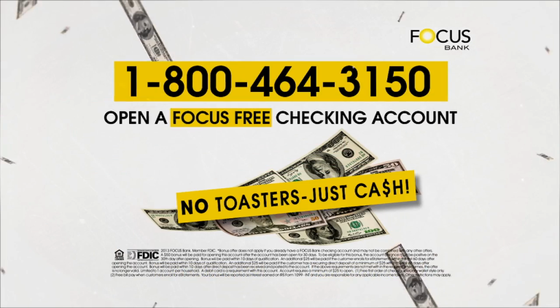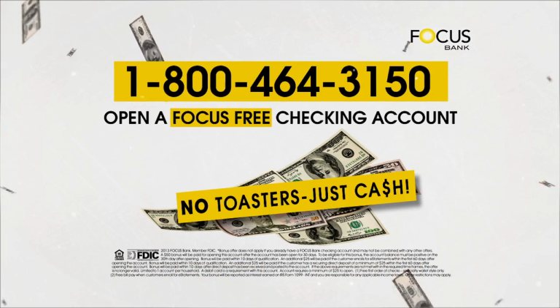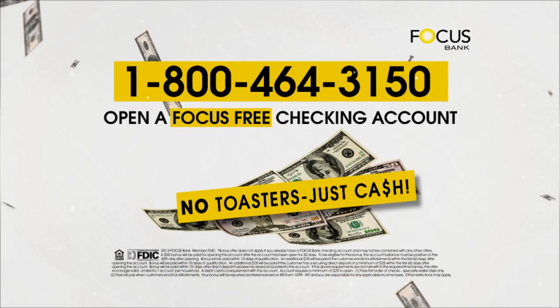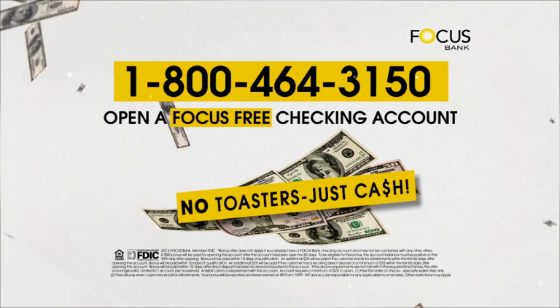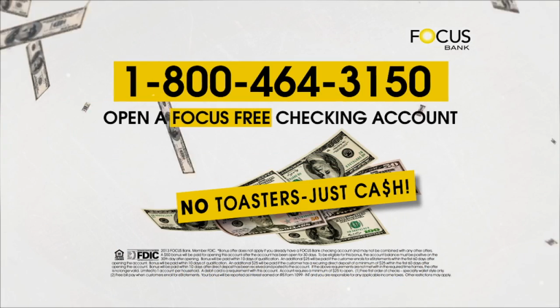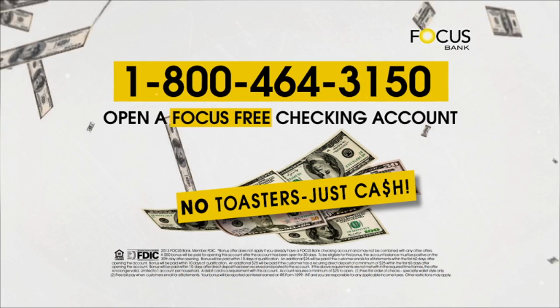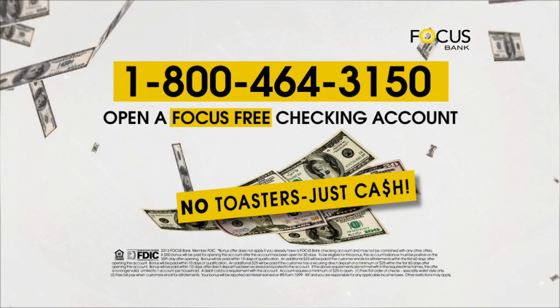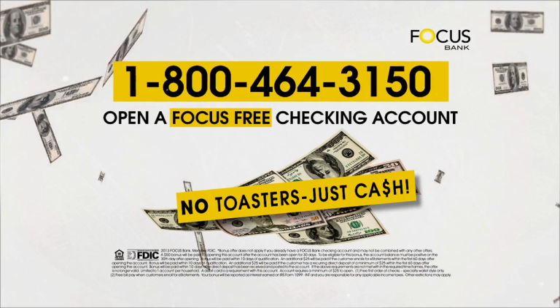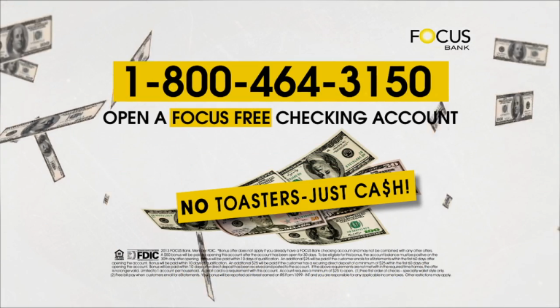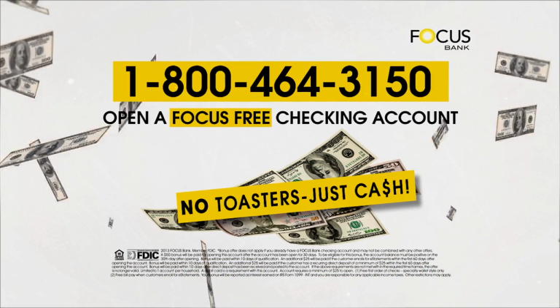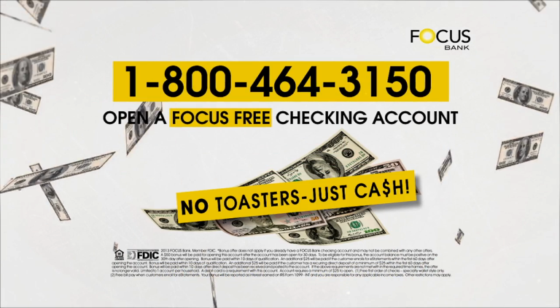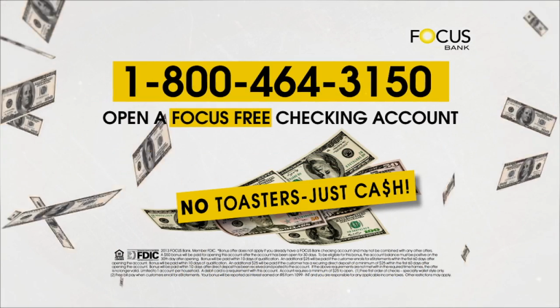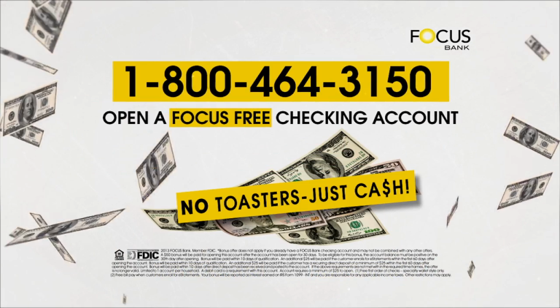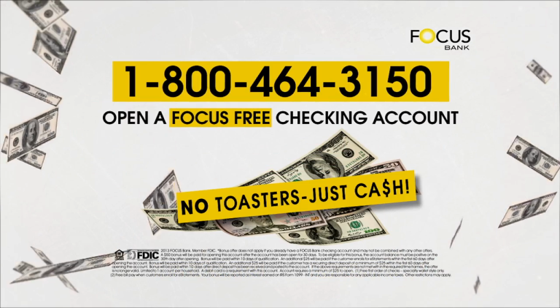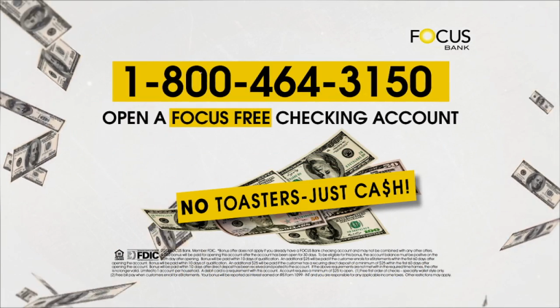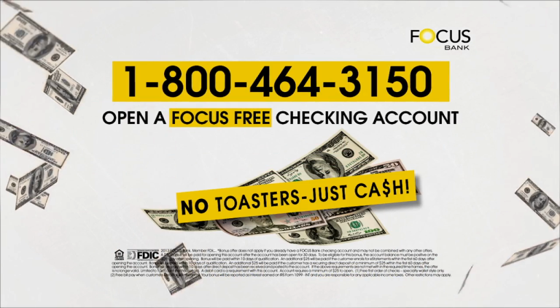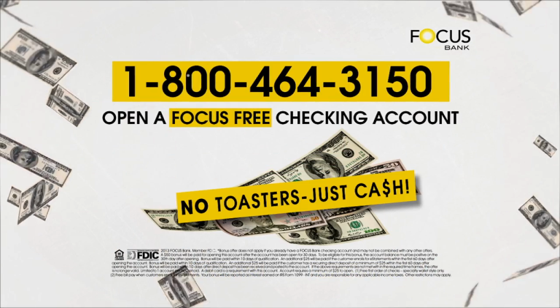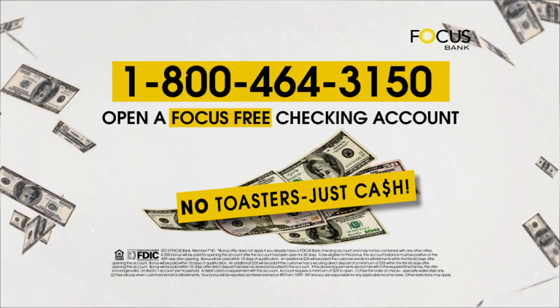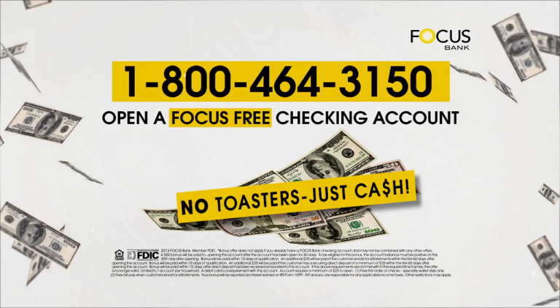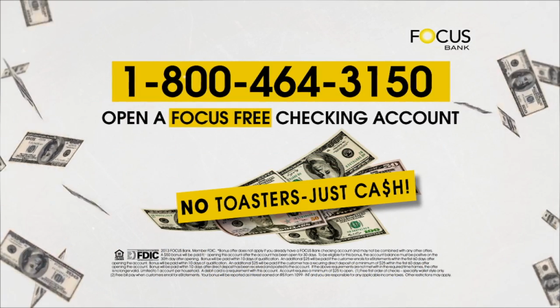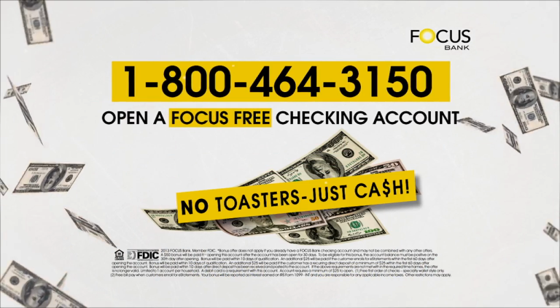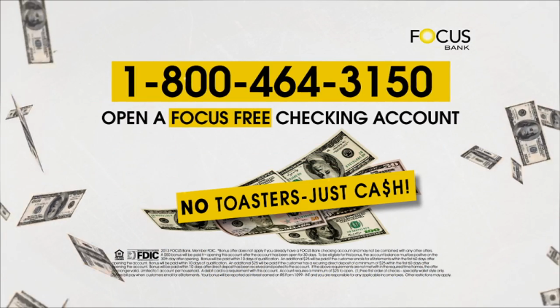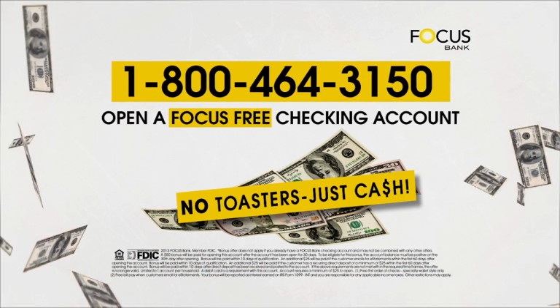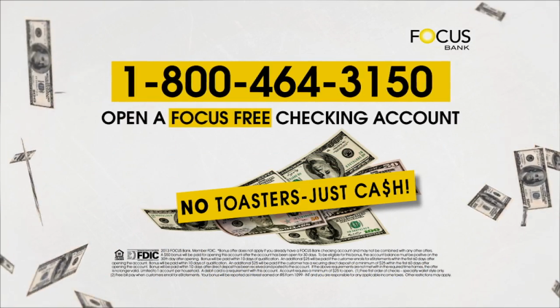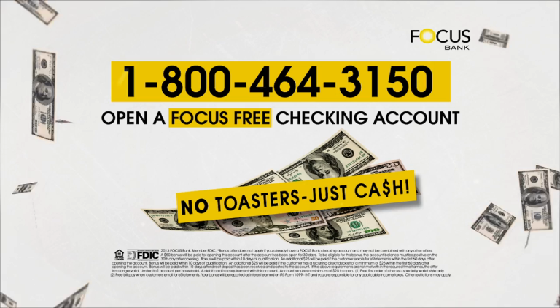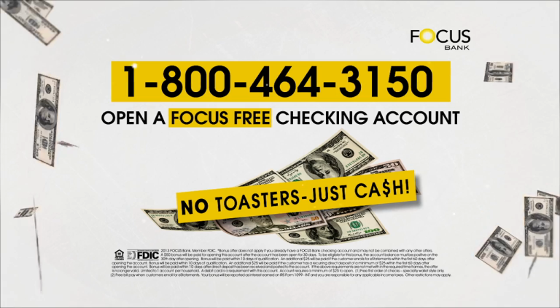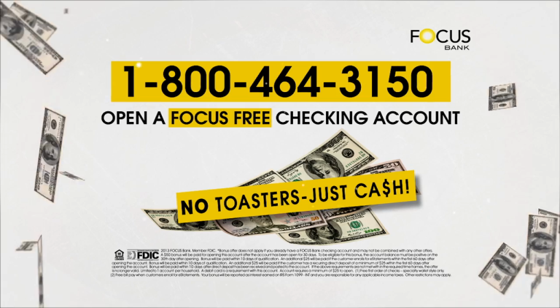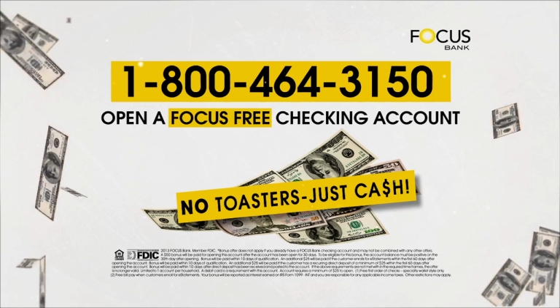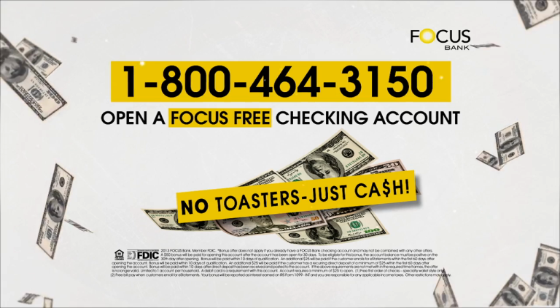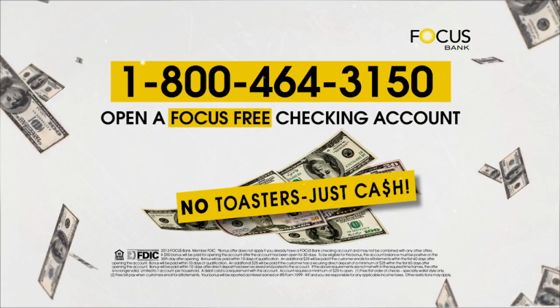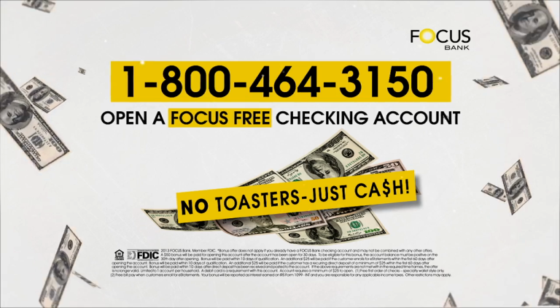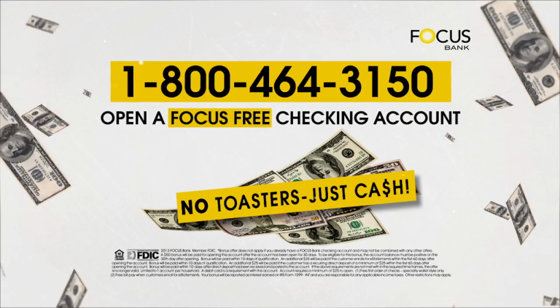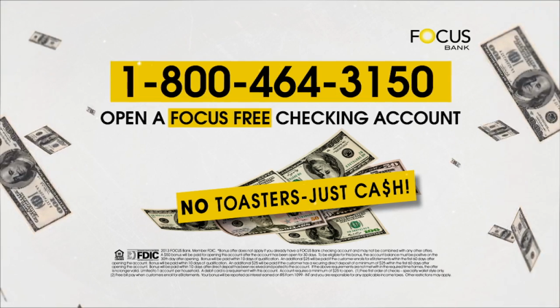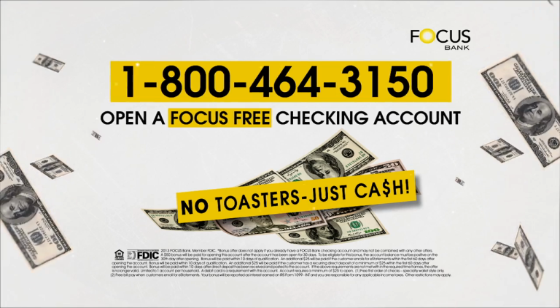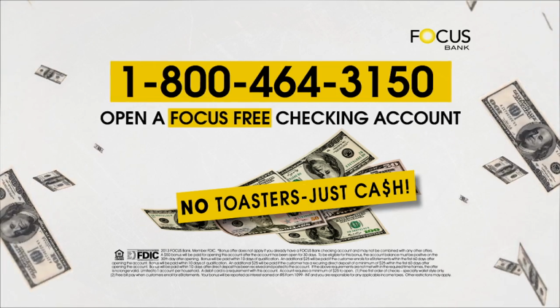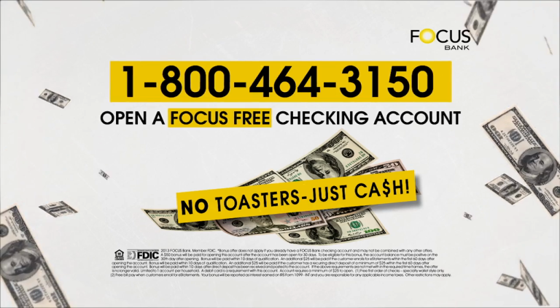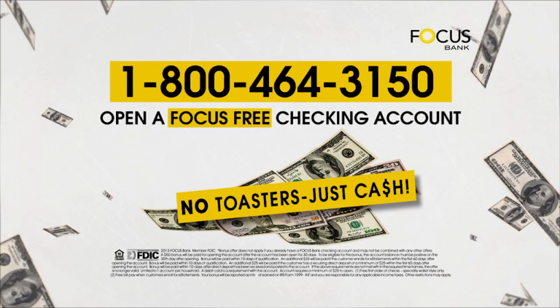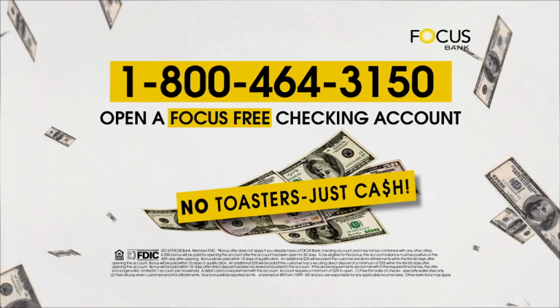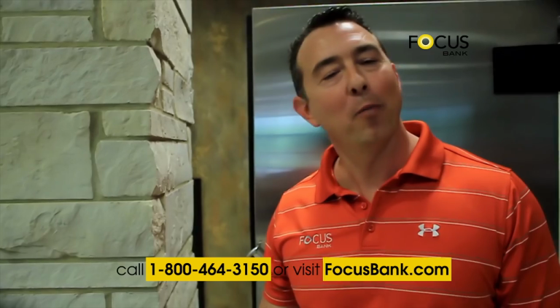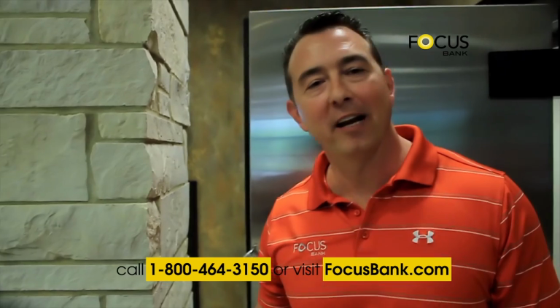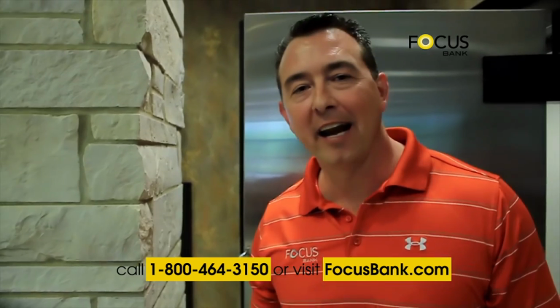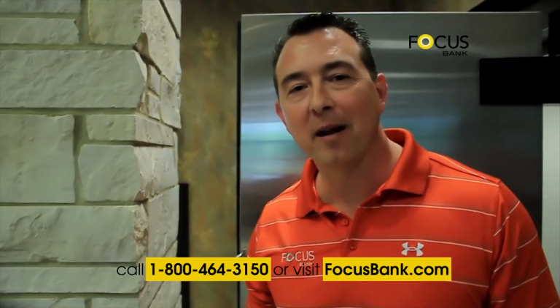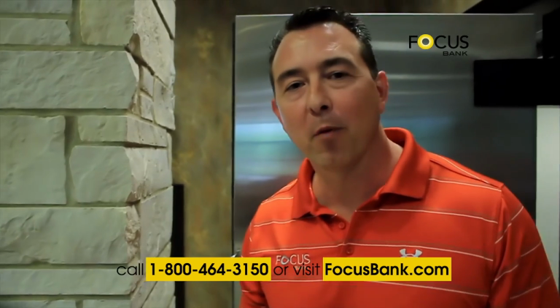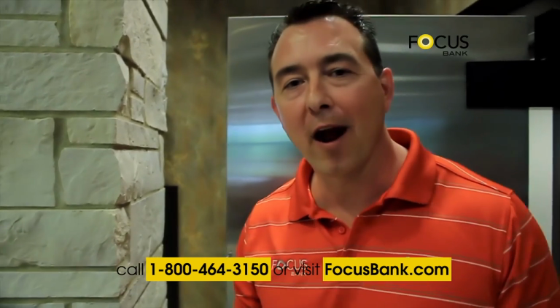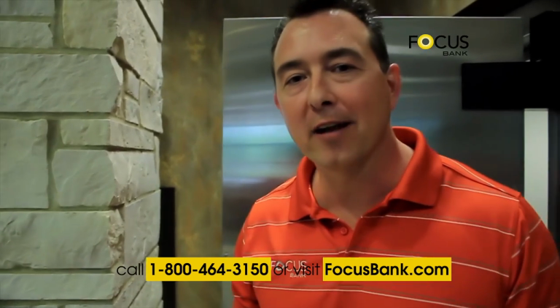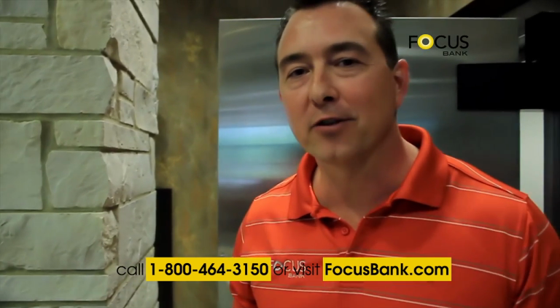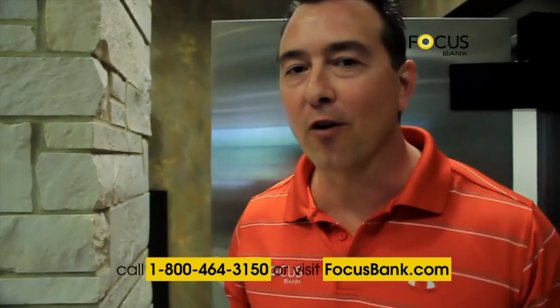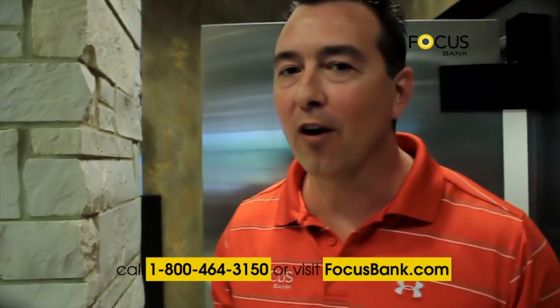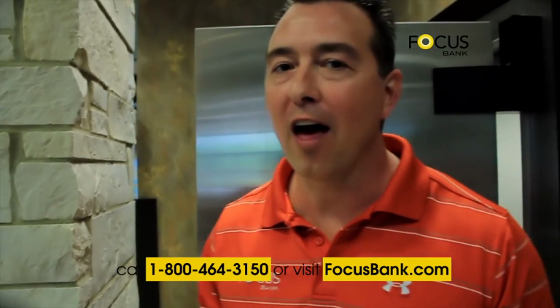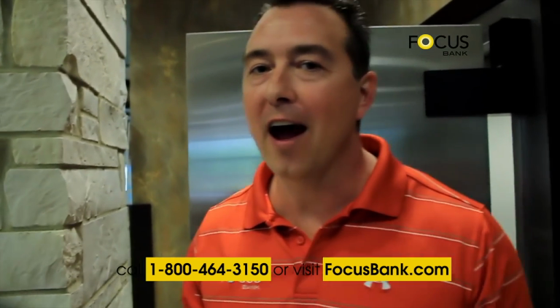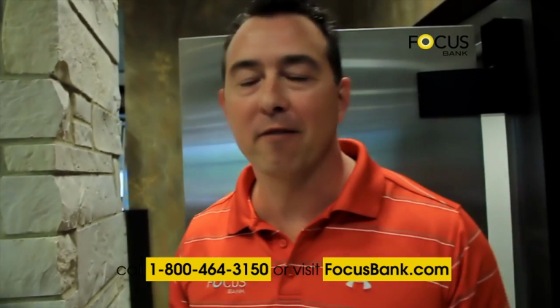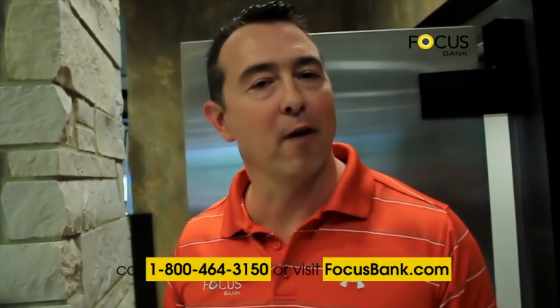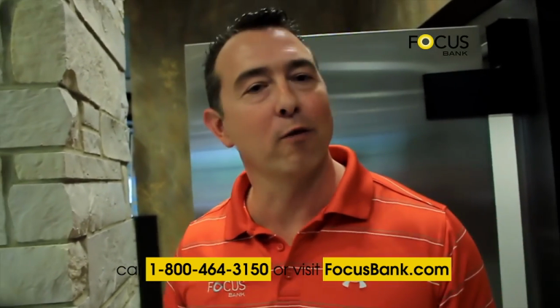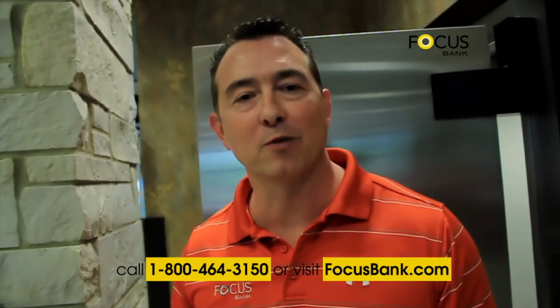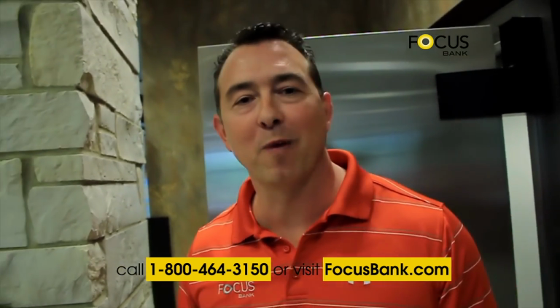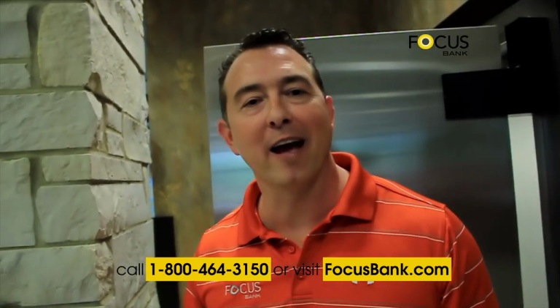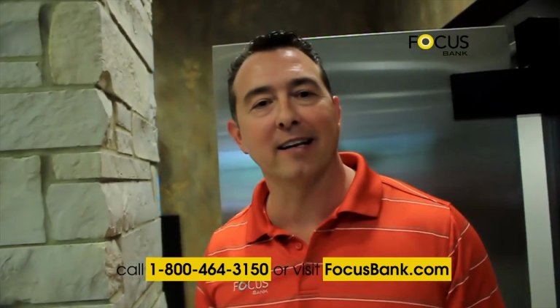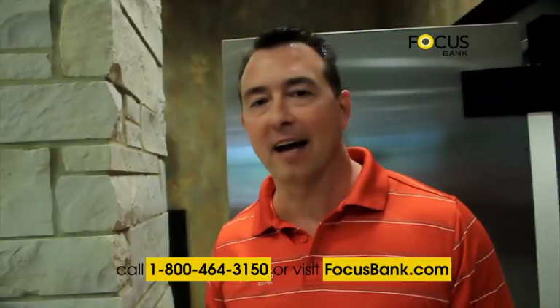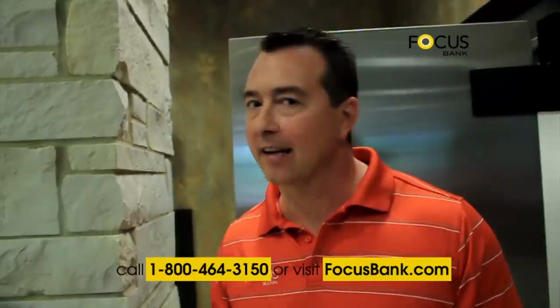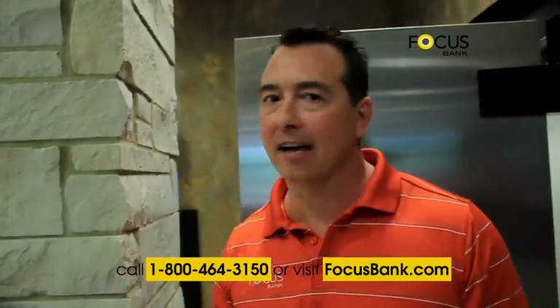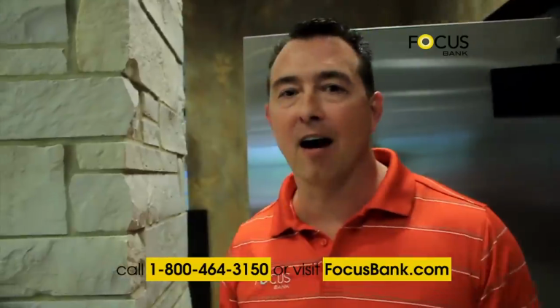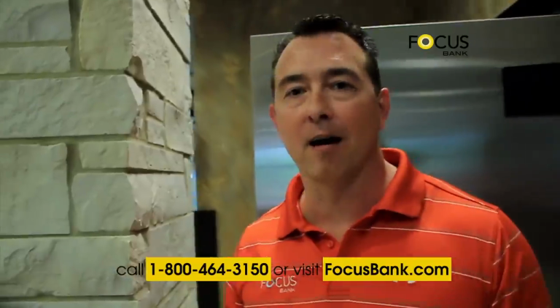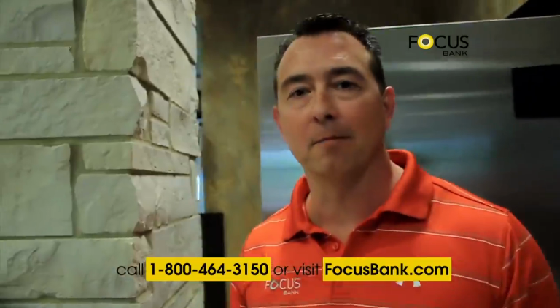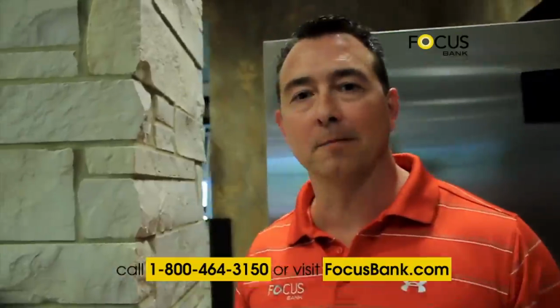Call 800-464-3150. Open at any branch or online at FocusBank.com.